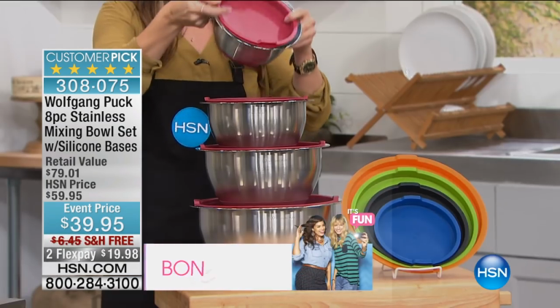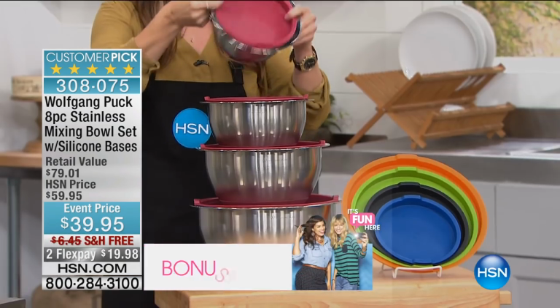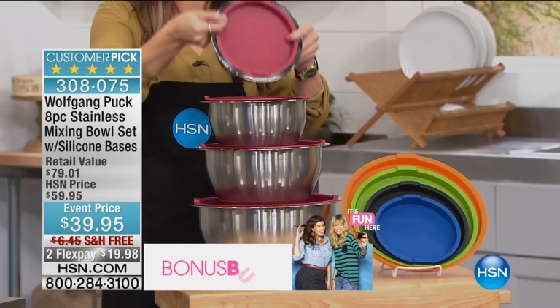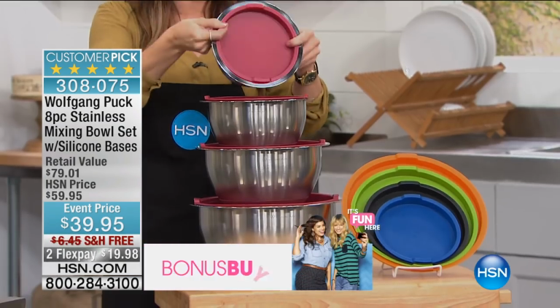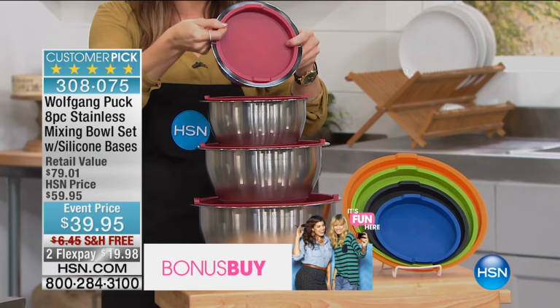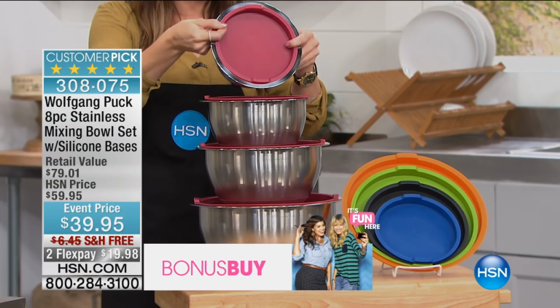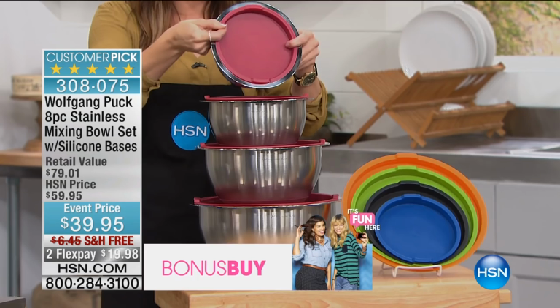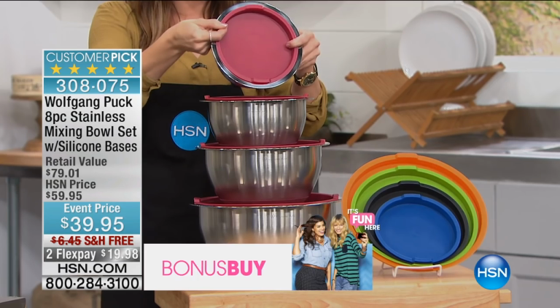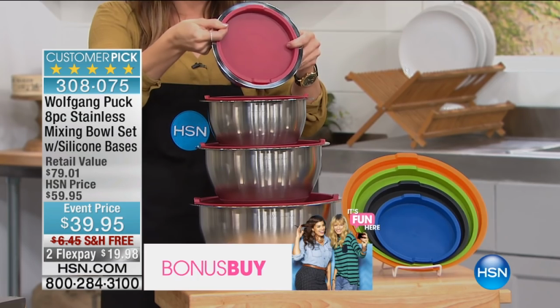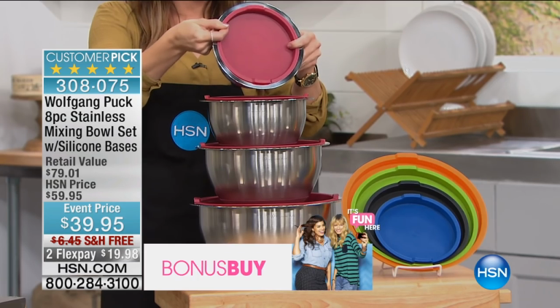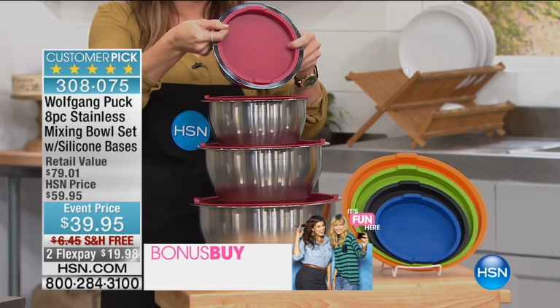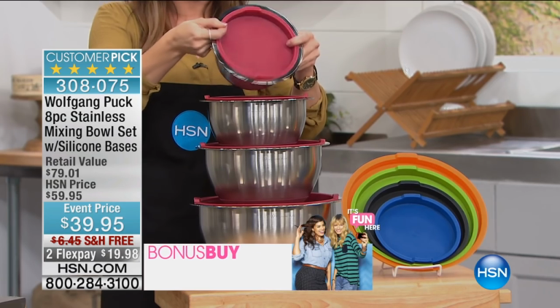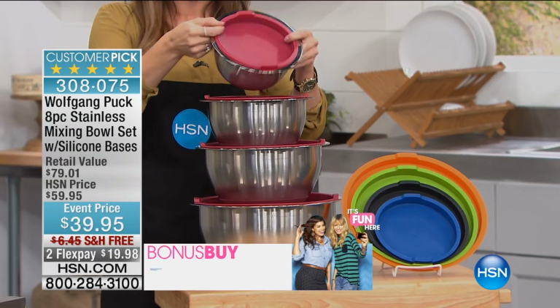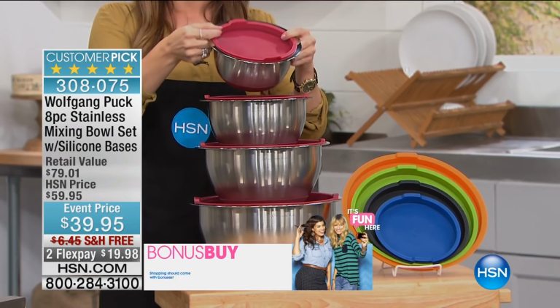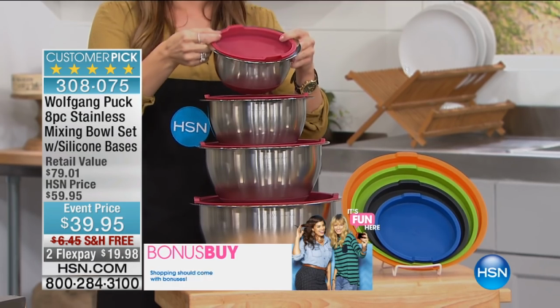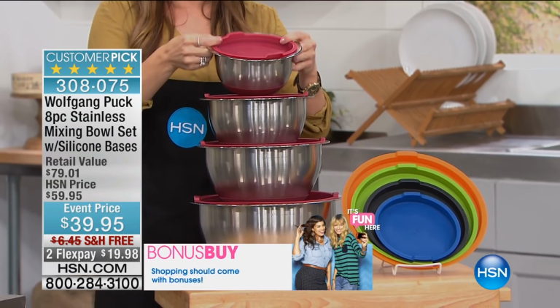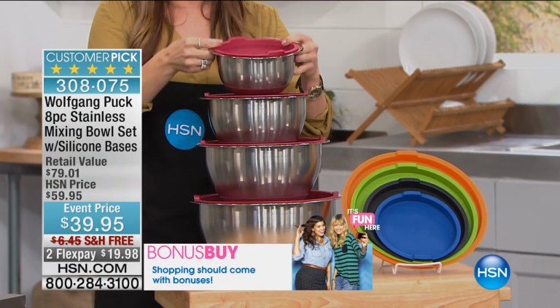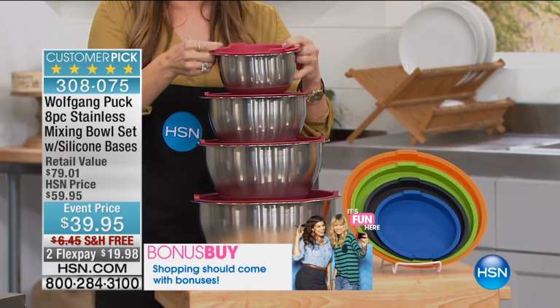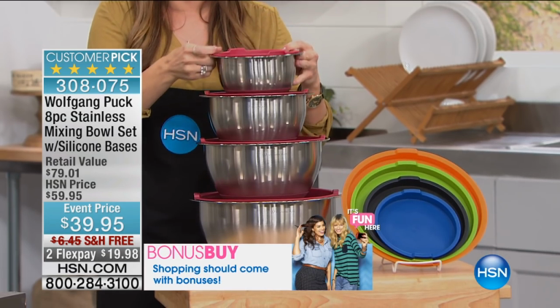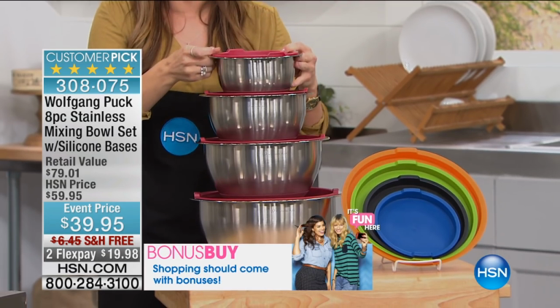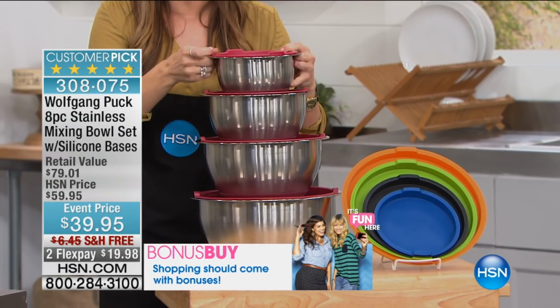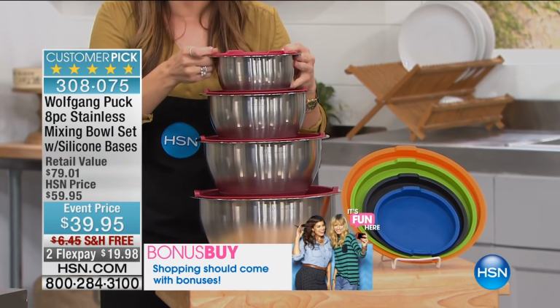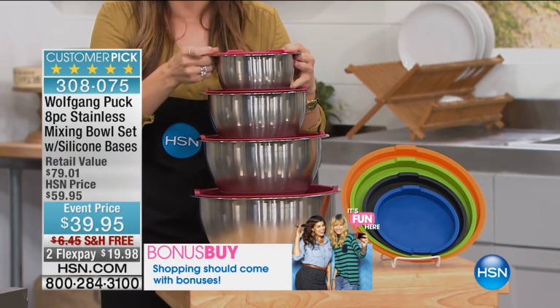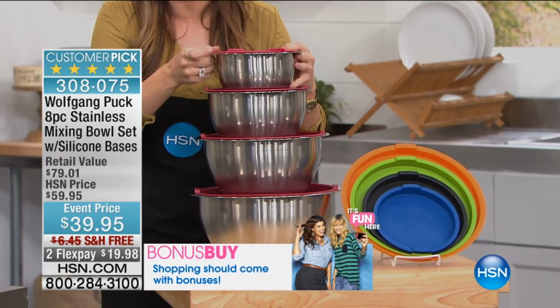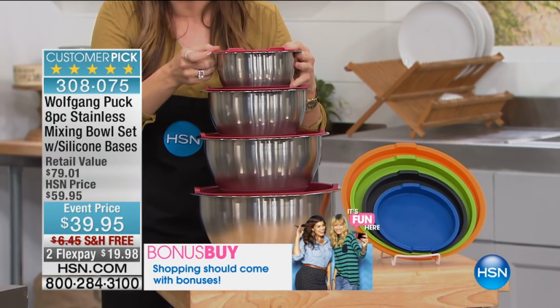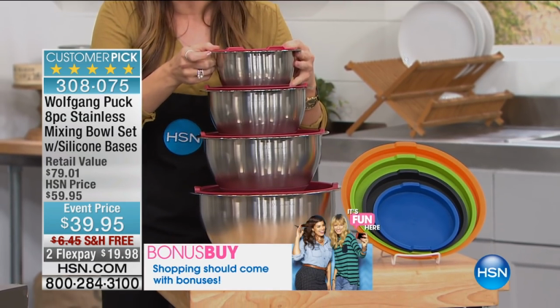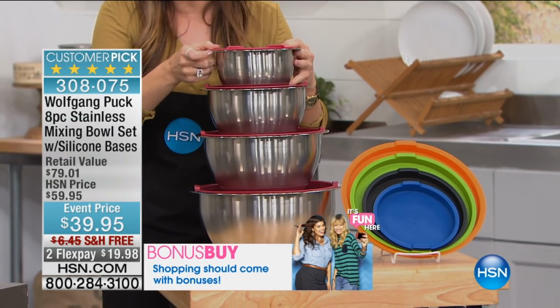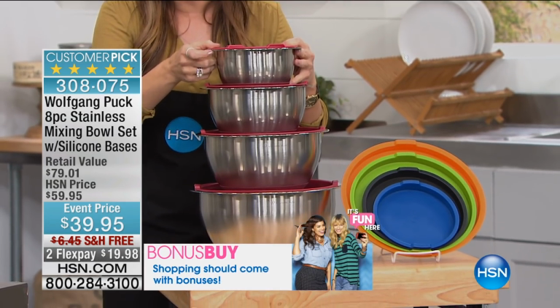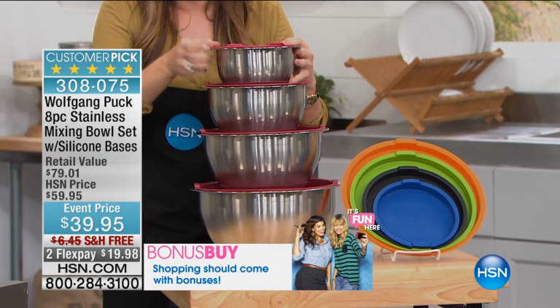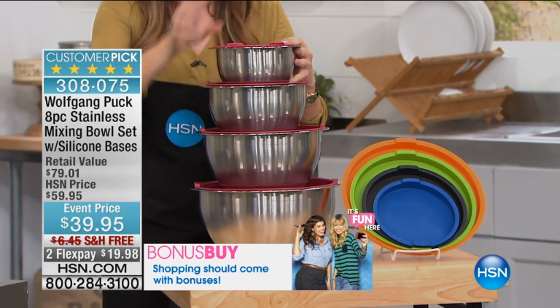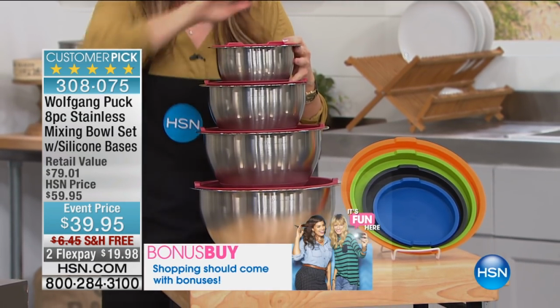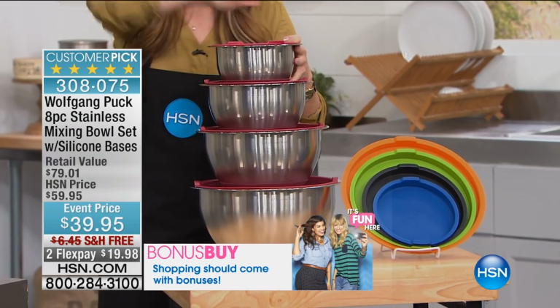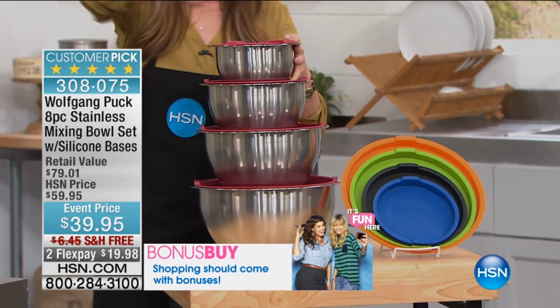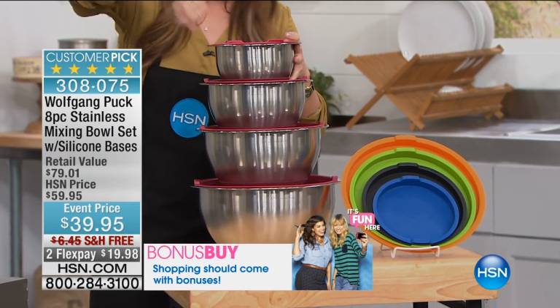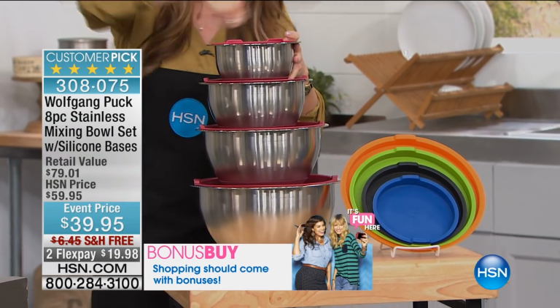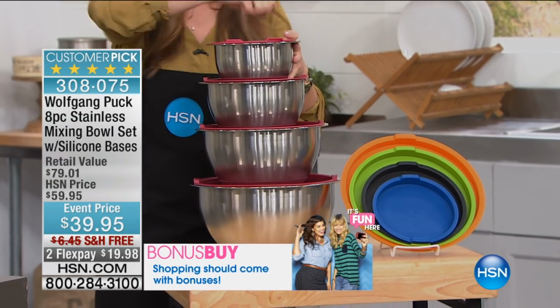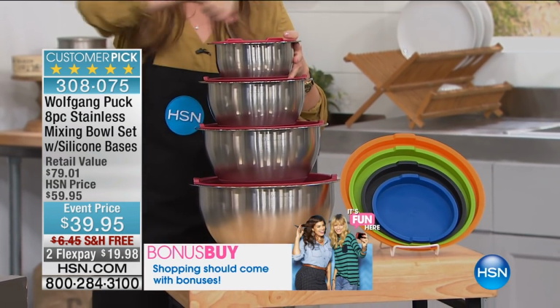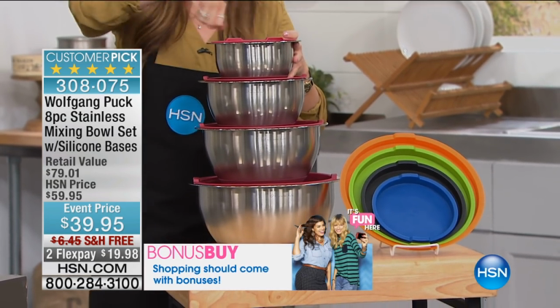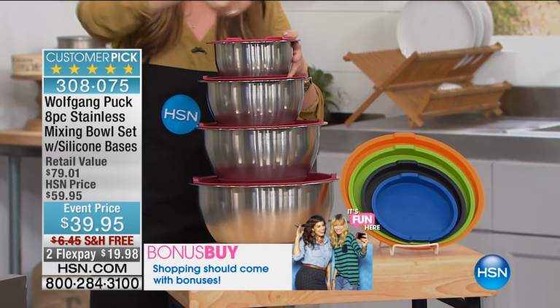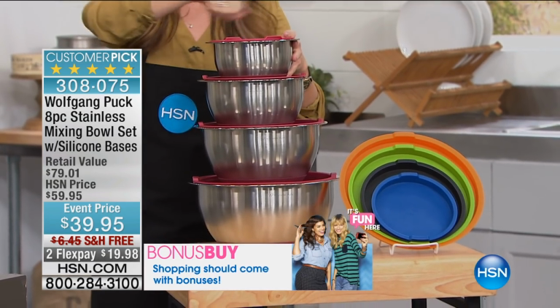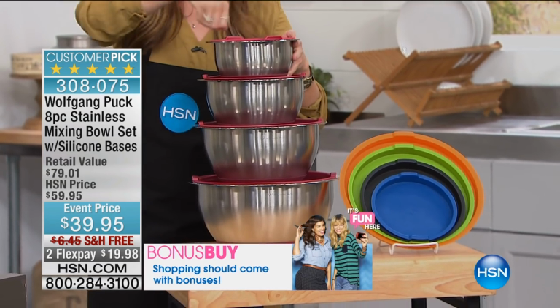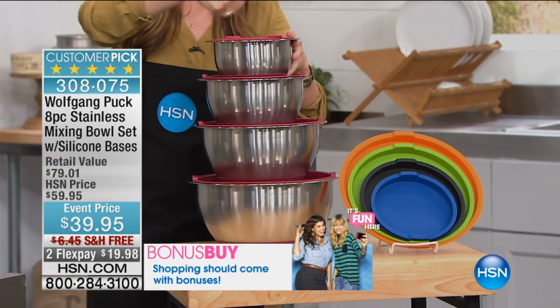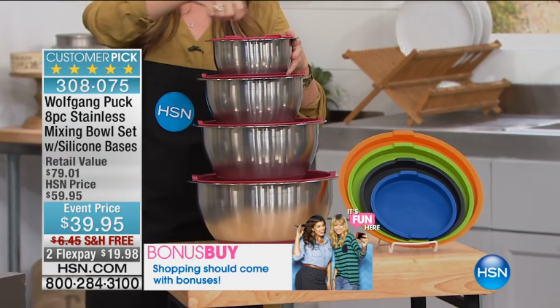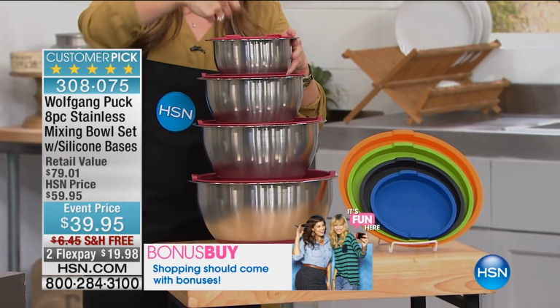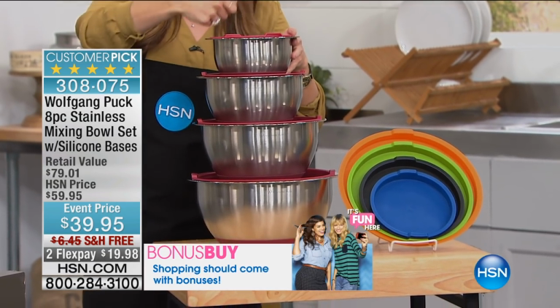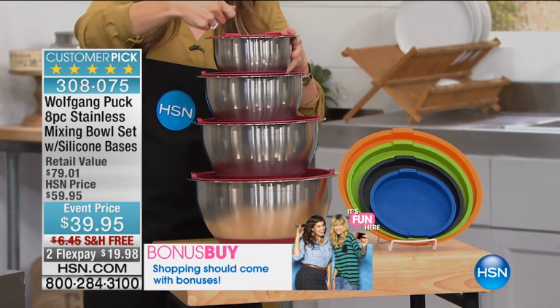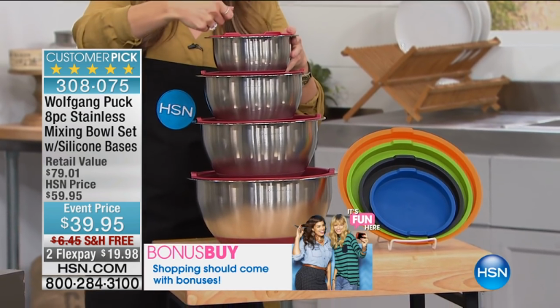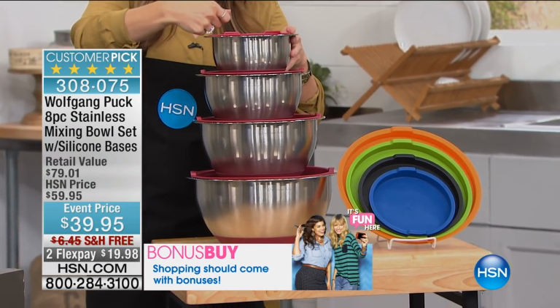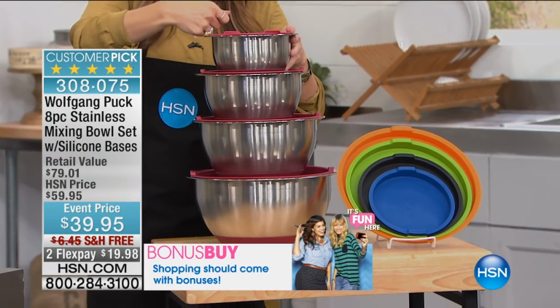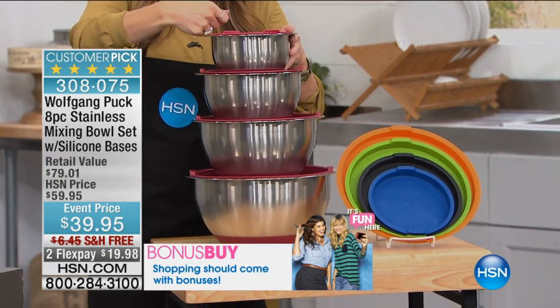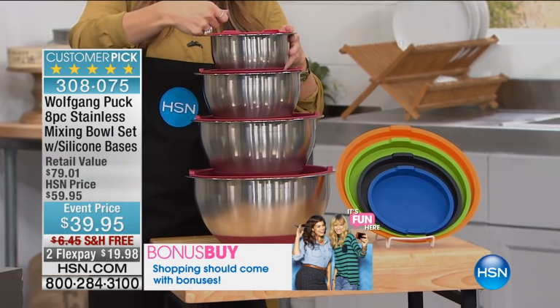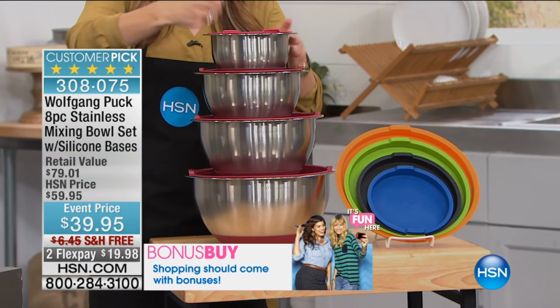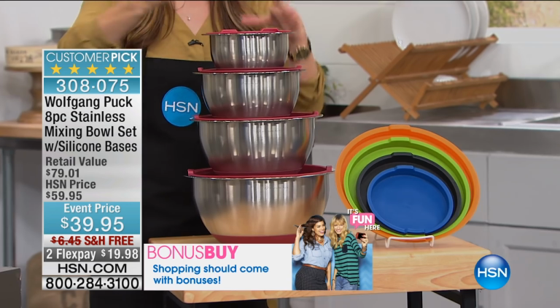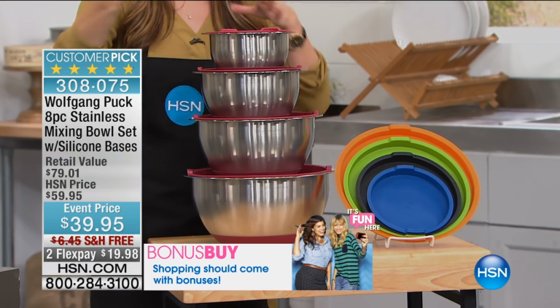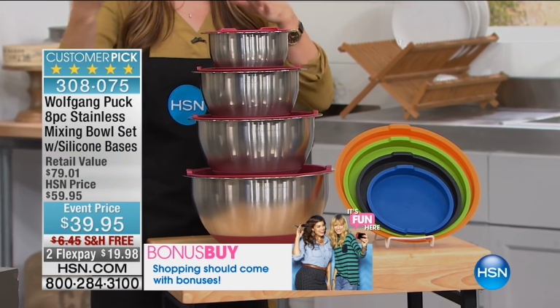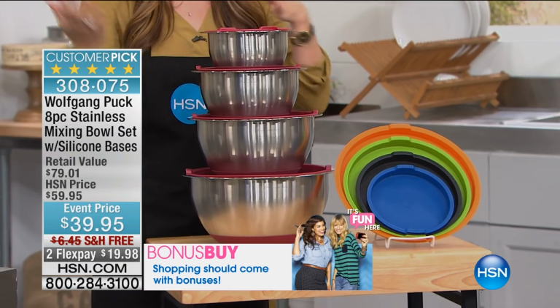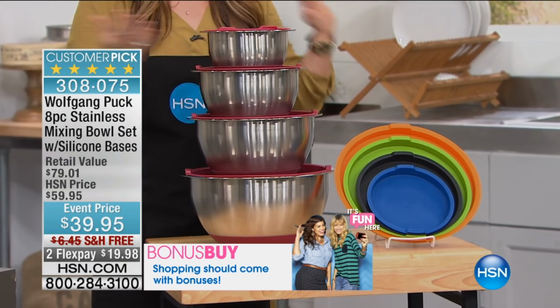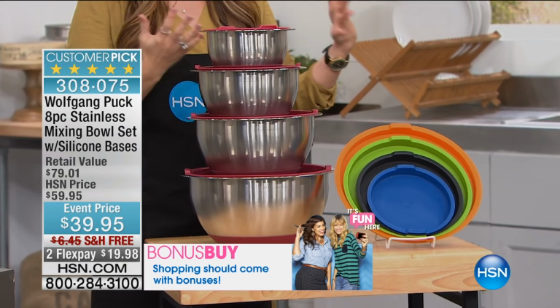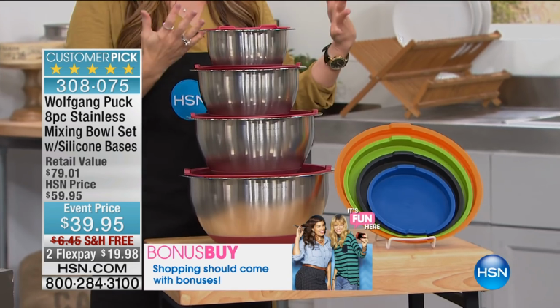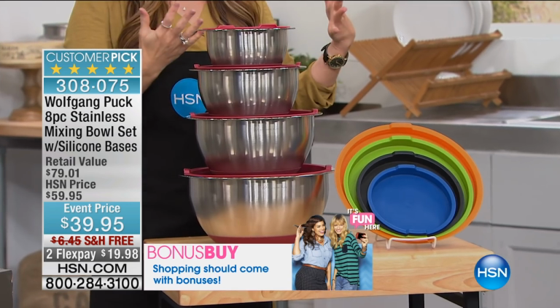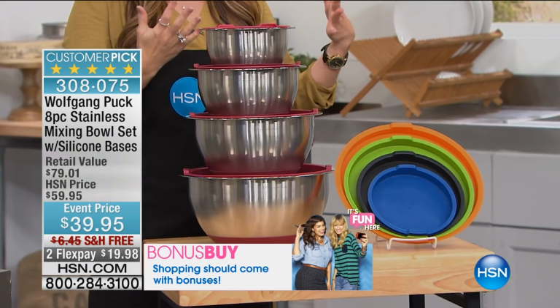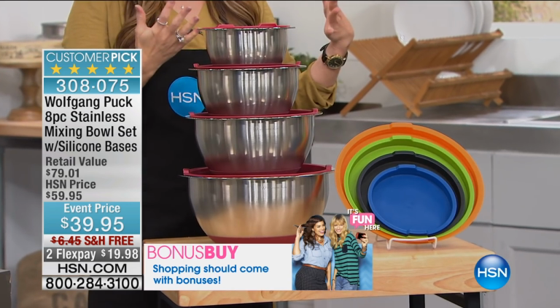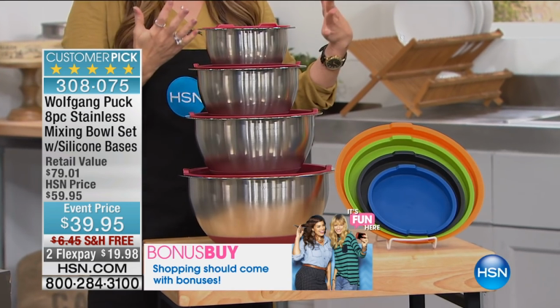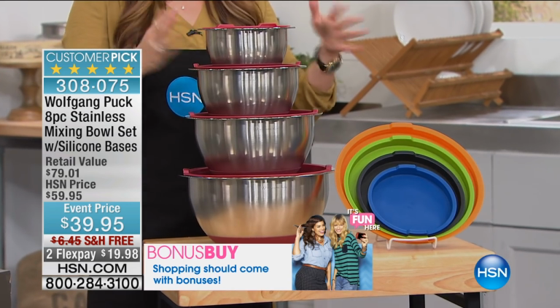They're dishwasher-safe. They are oven-safe, so you can put all the ingredients for a cake right in the bowl and put it right in the oven.